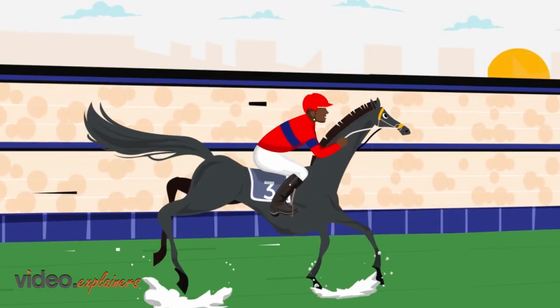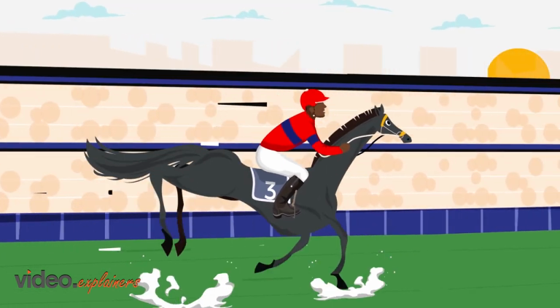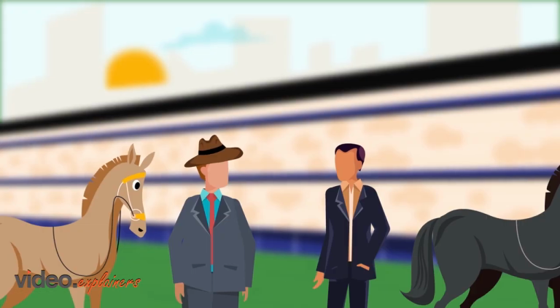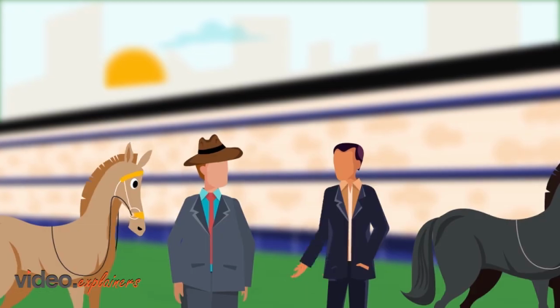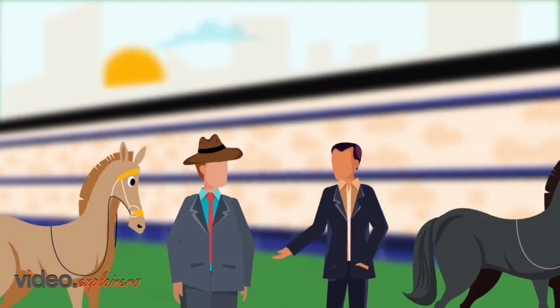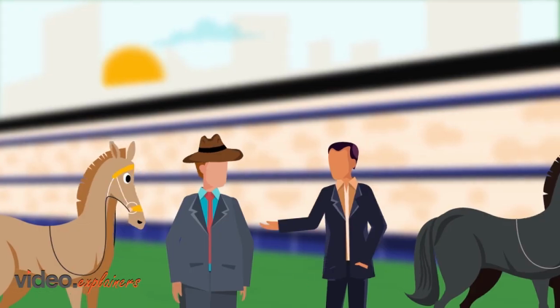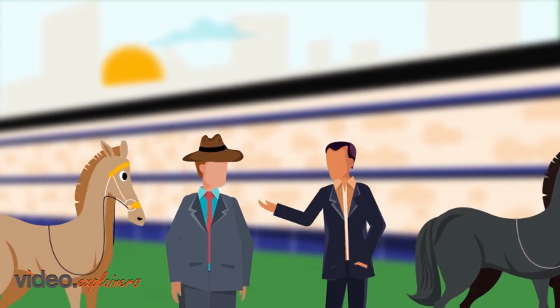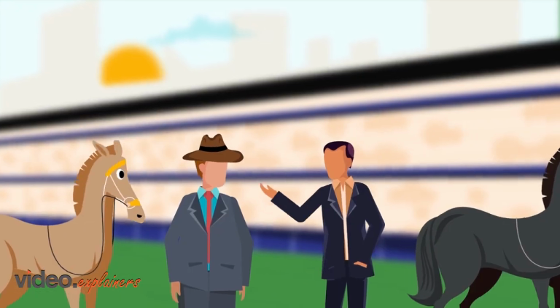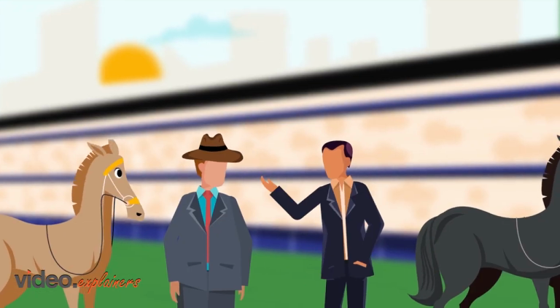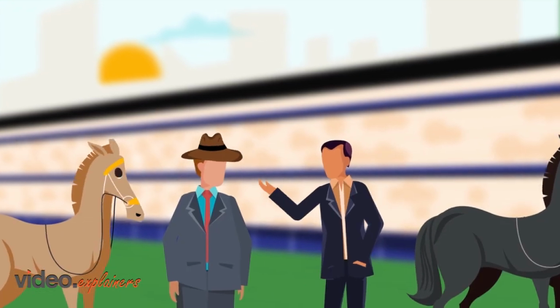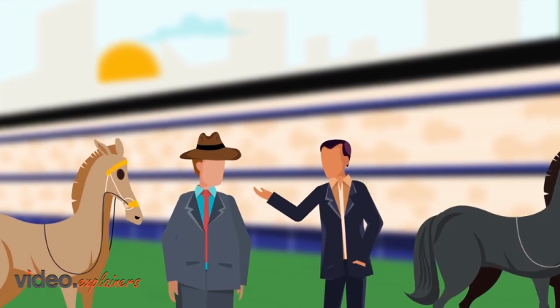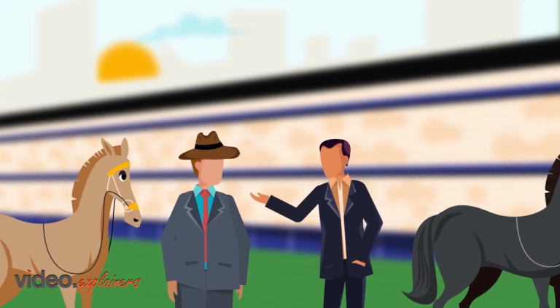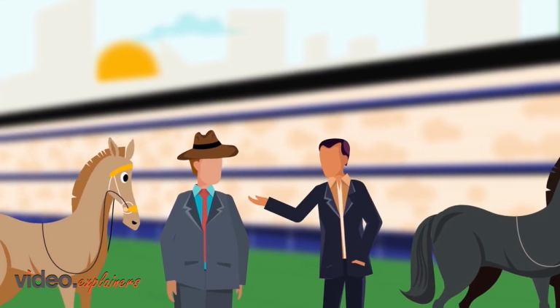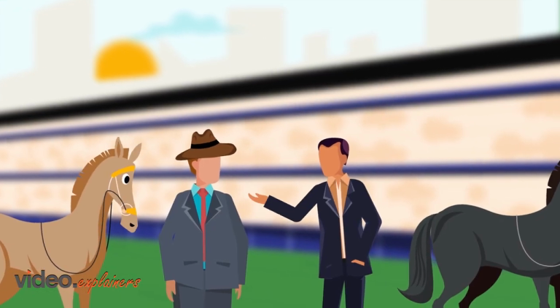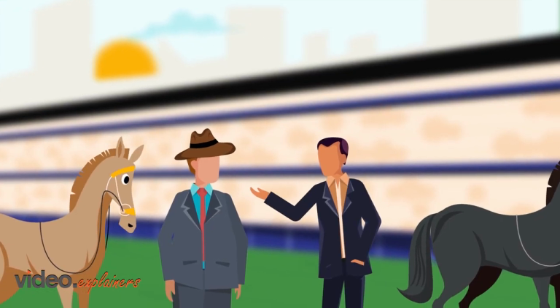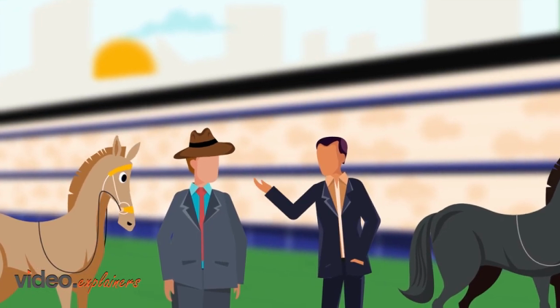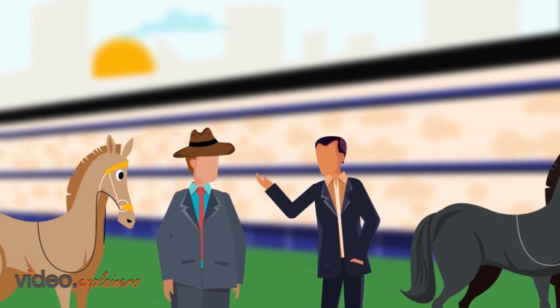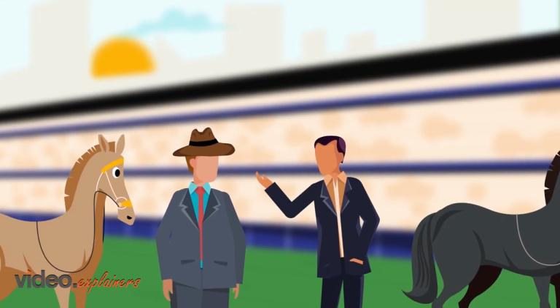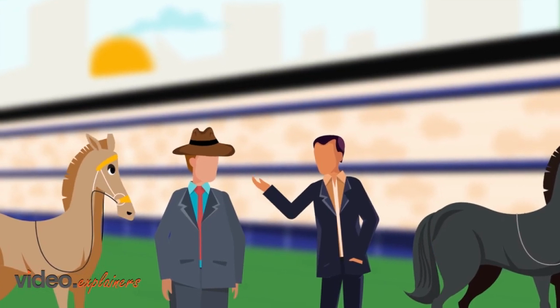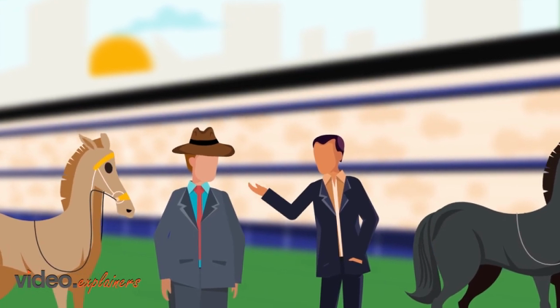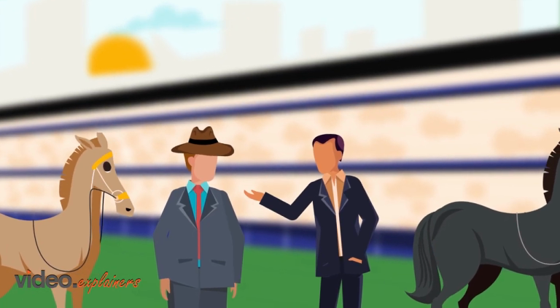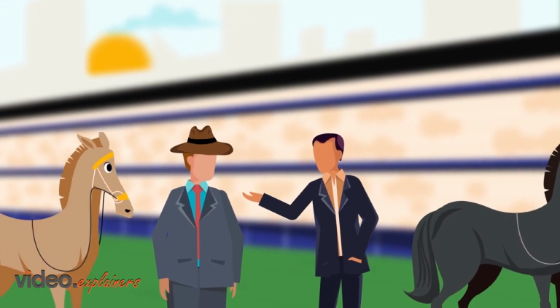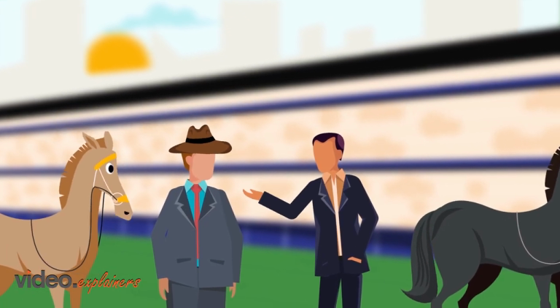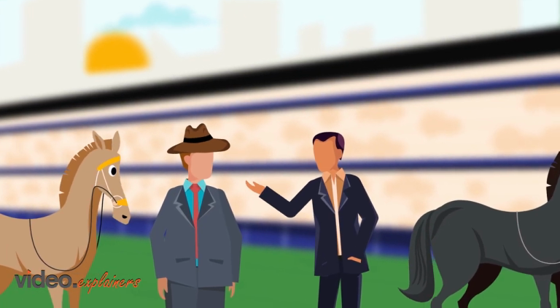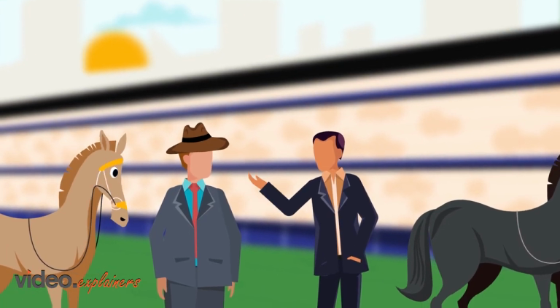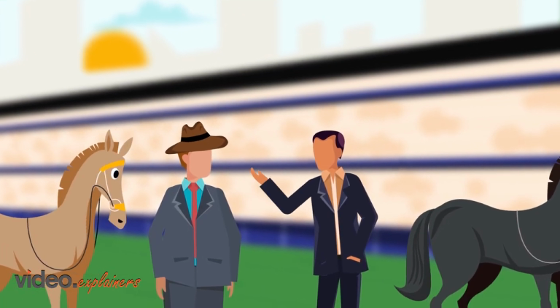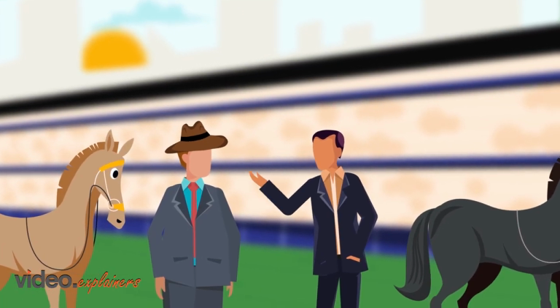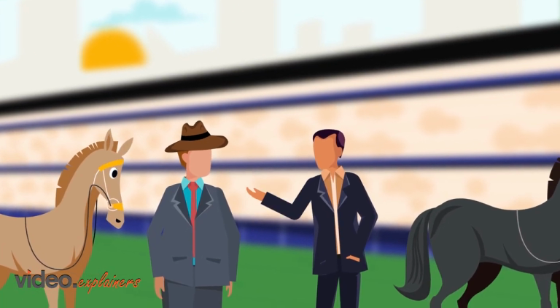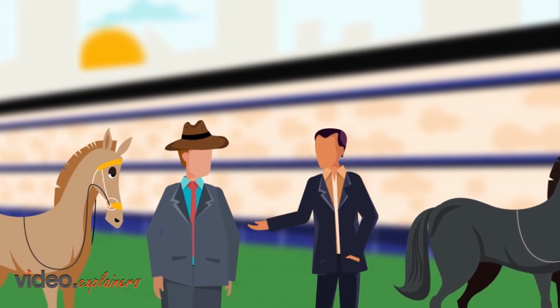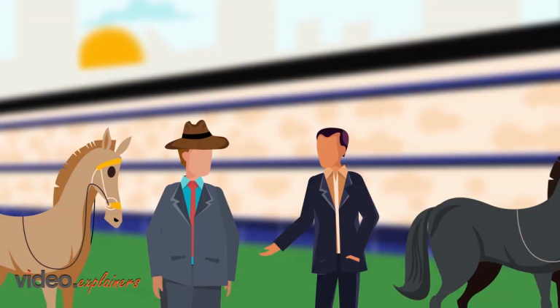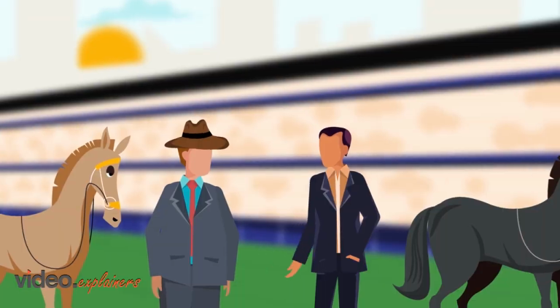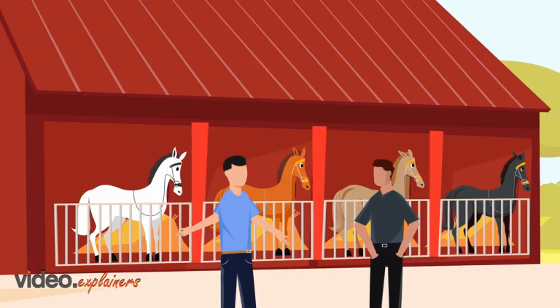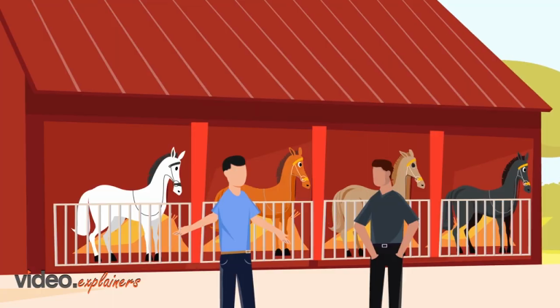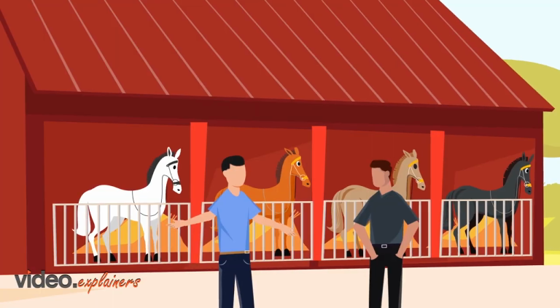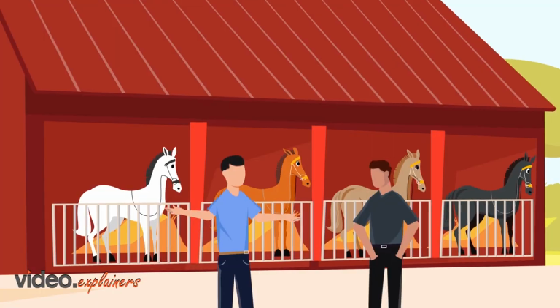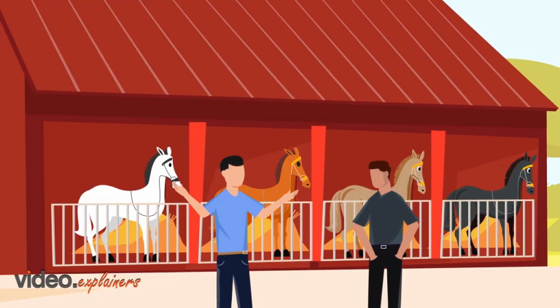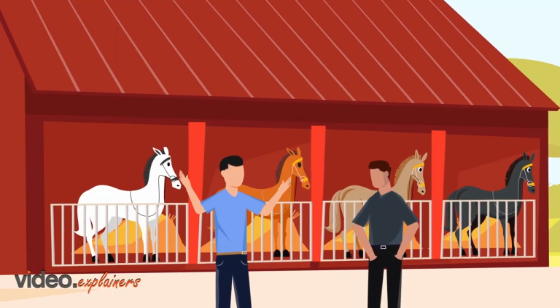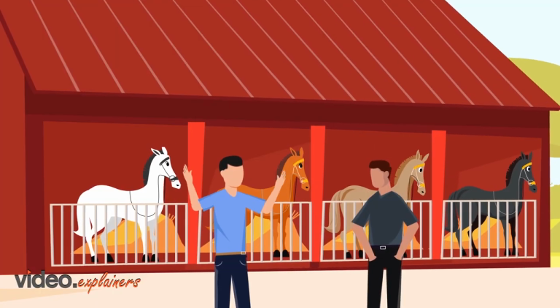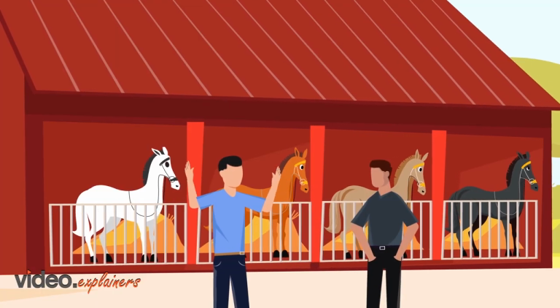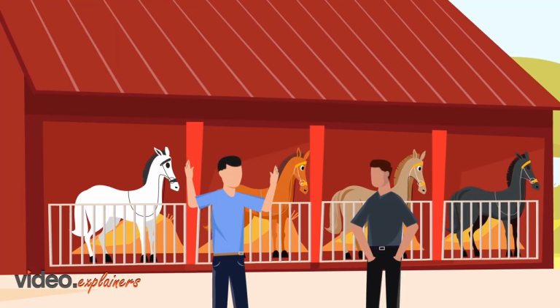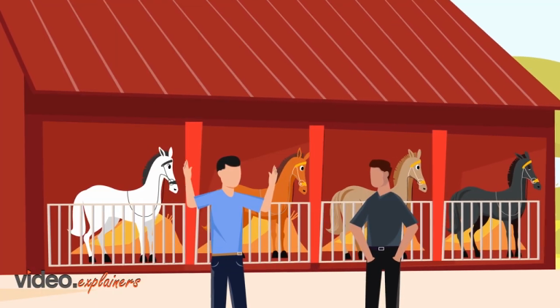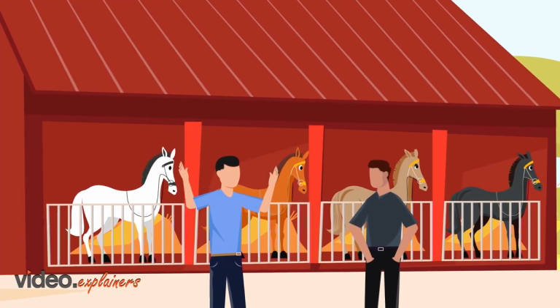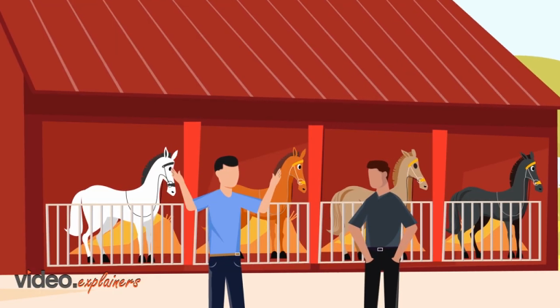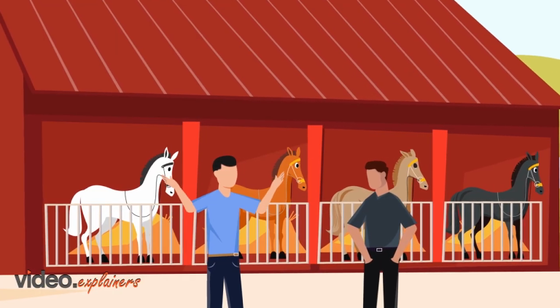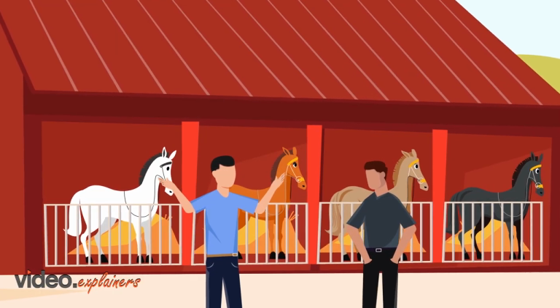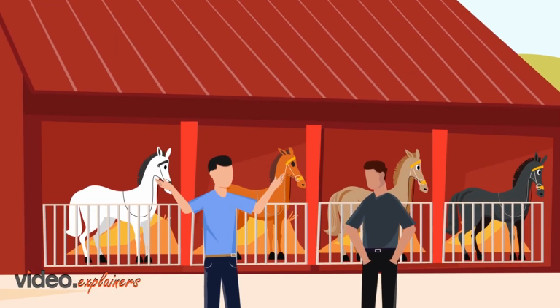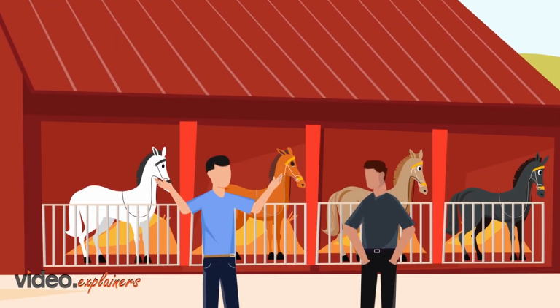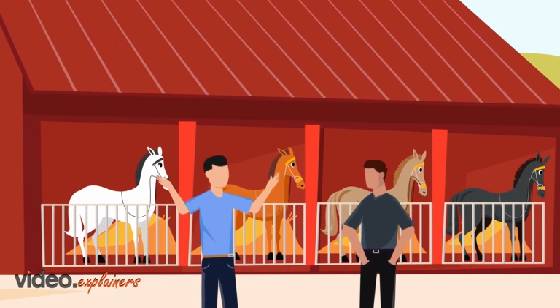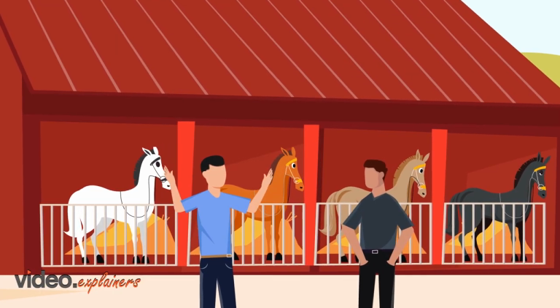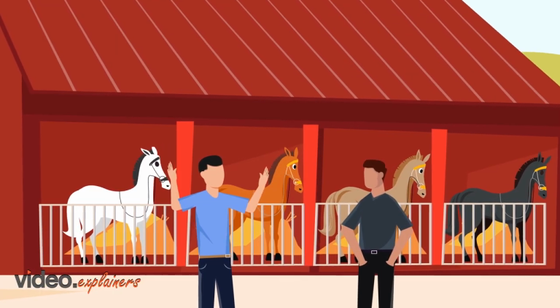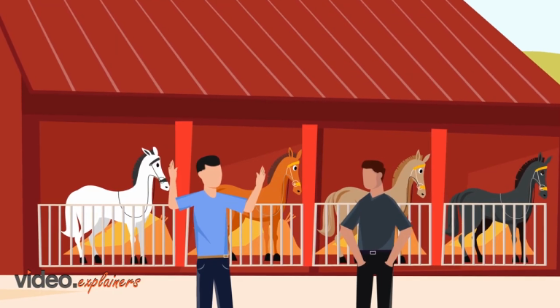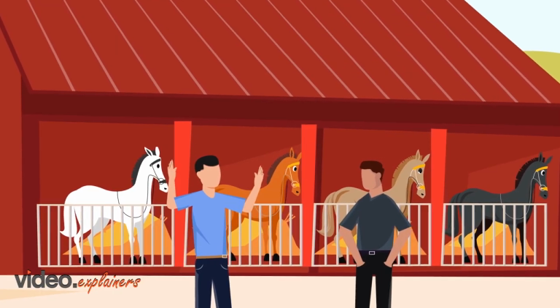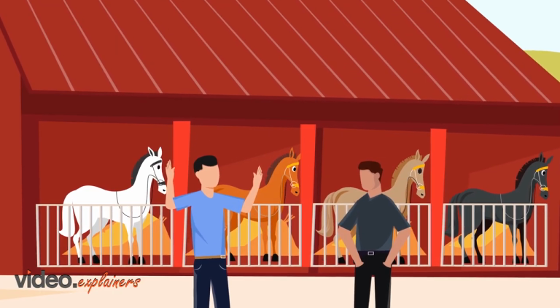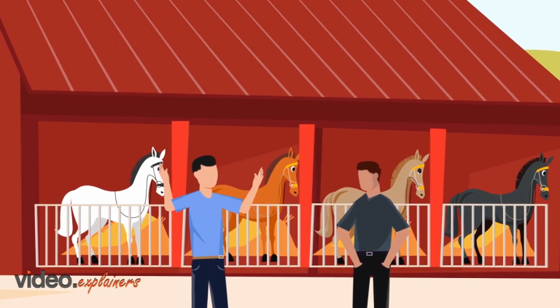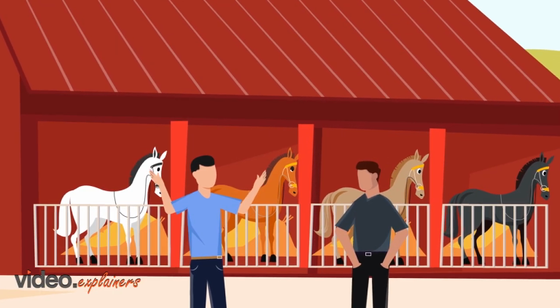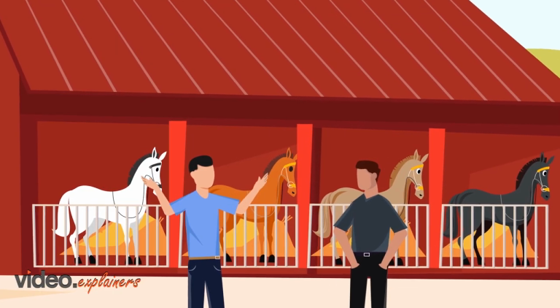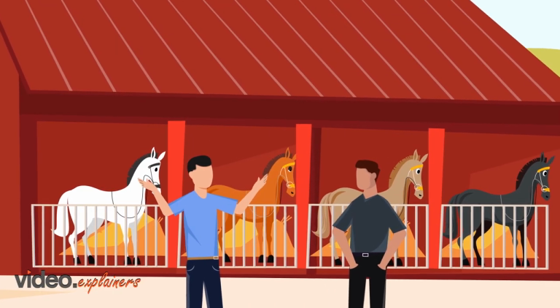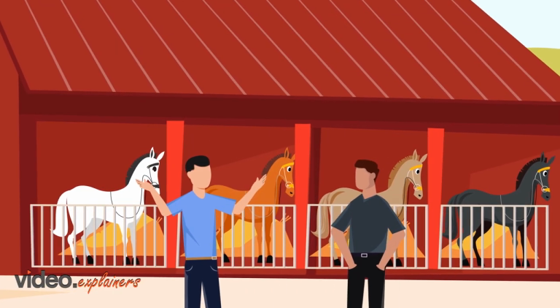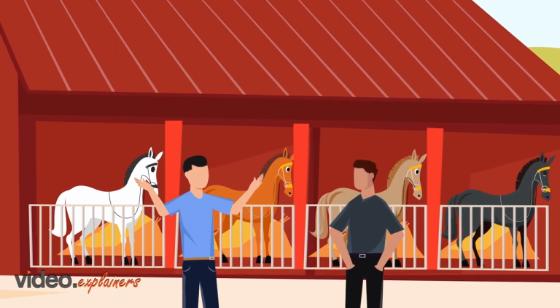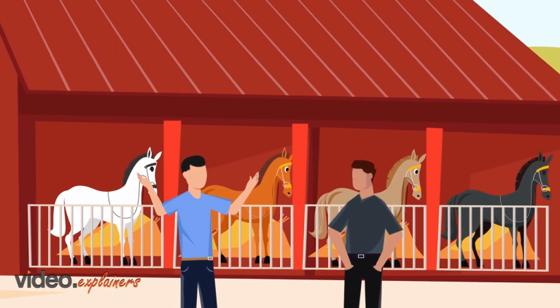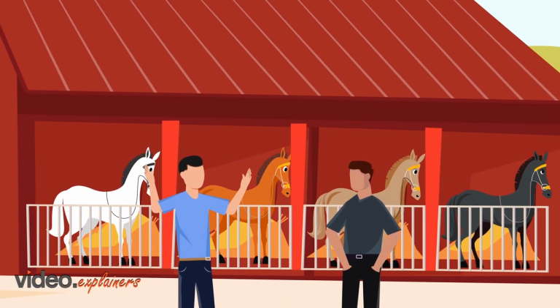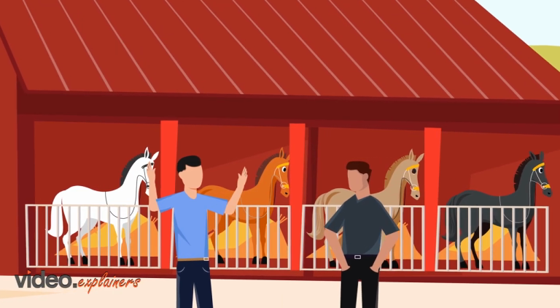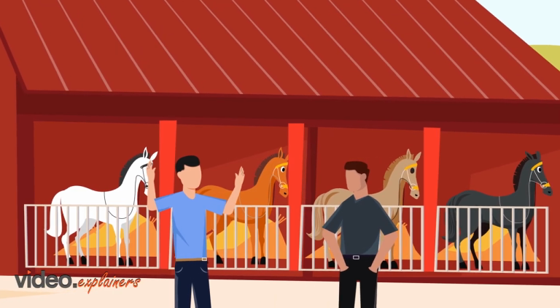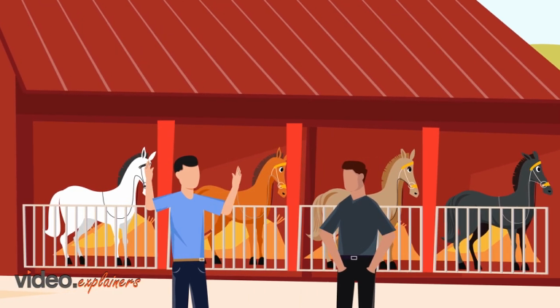As a proud owner, you want your horse to be the best out there, right? If they can't be the best, then why not look the best?